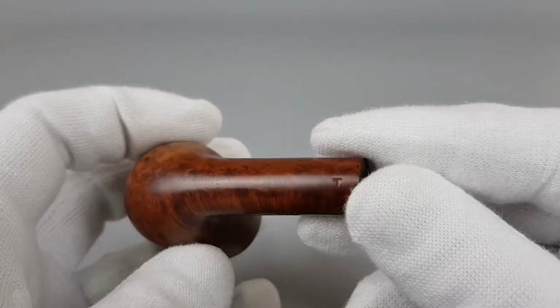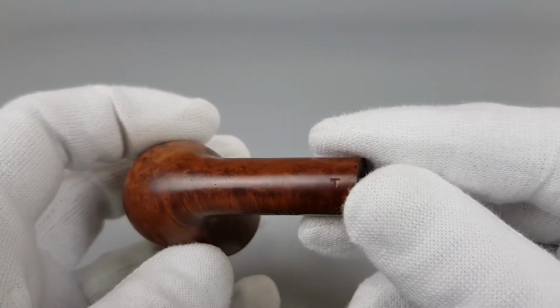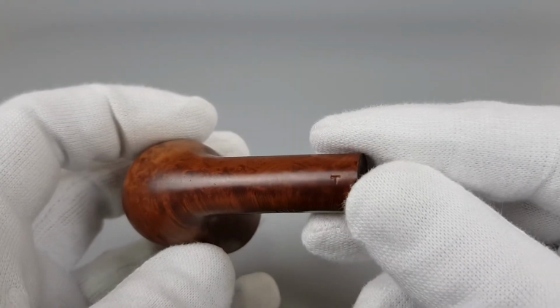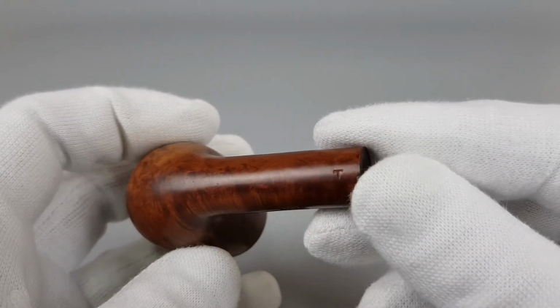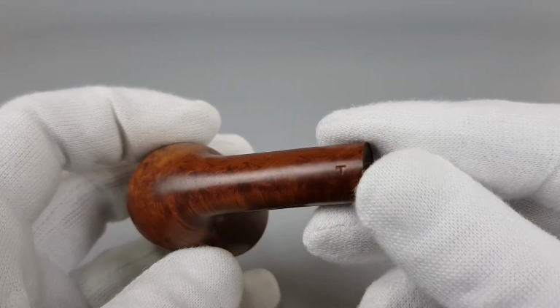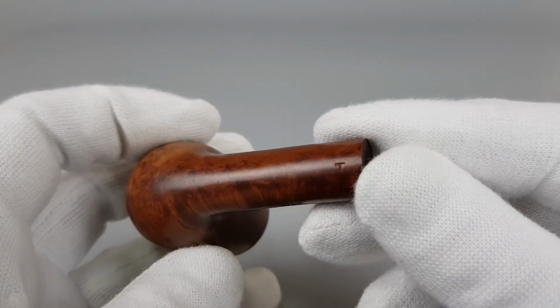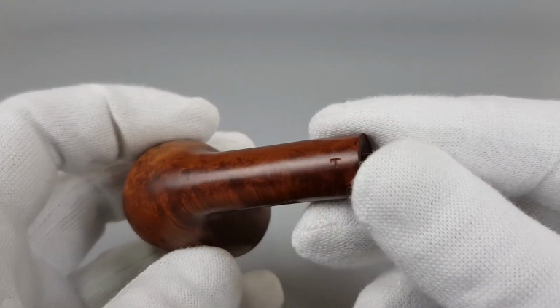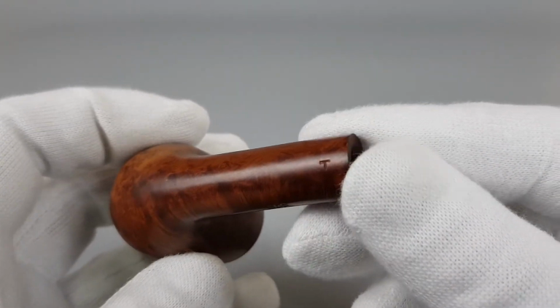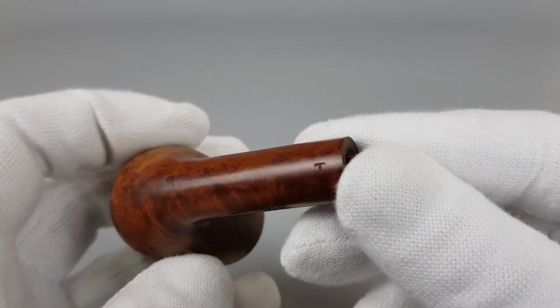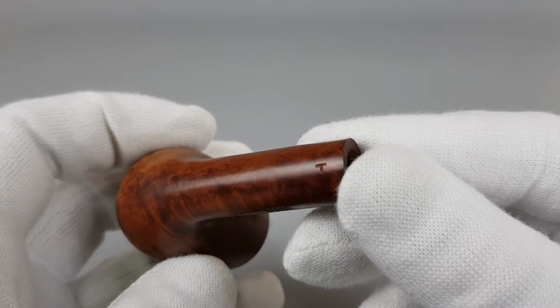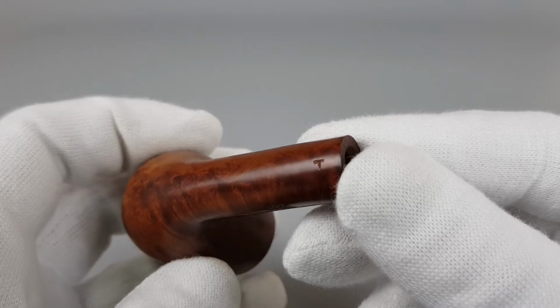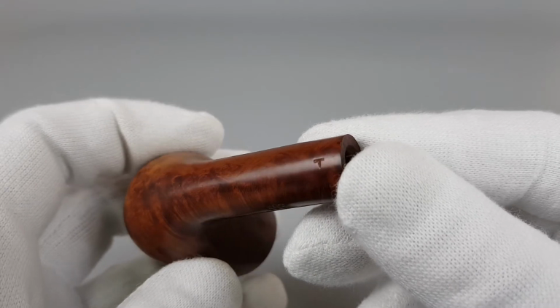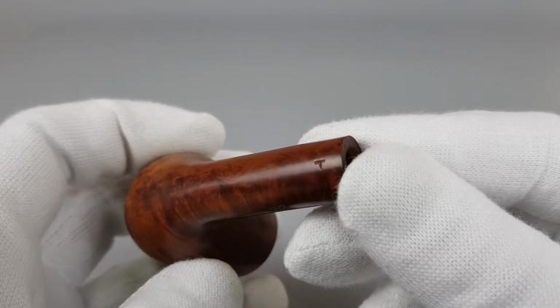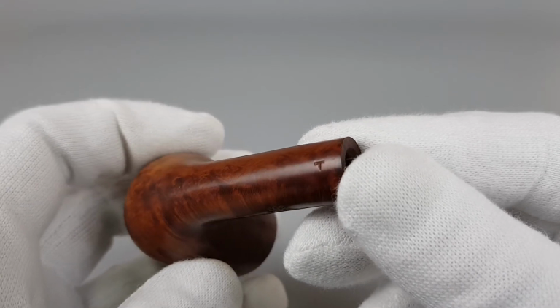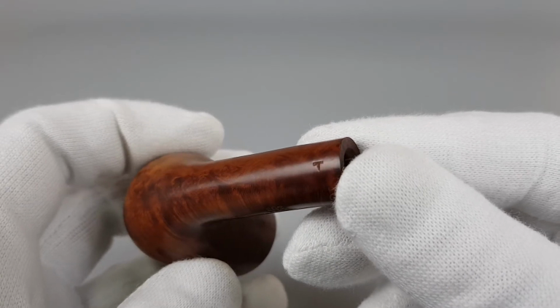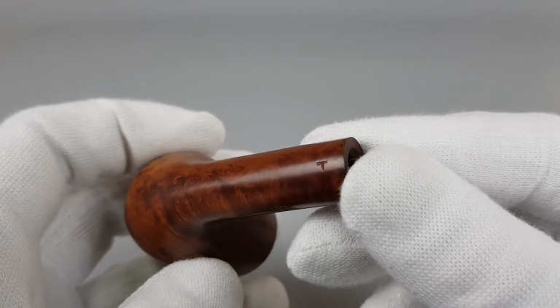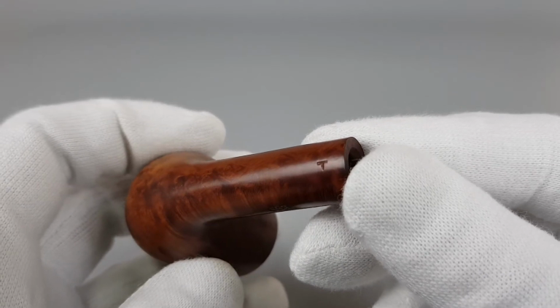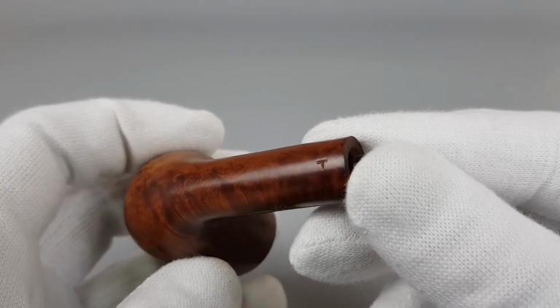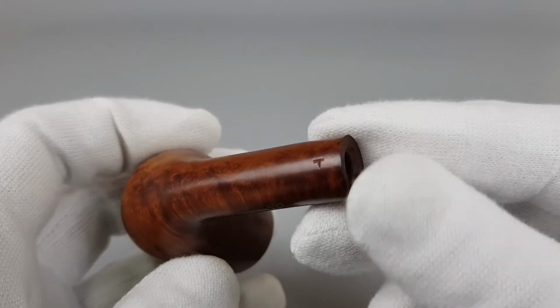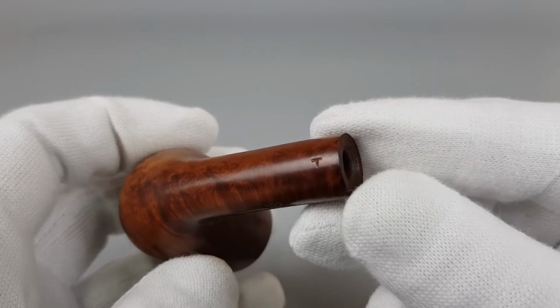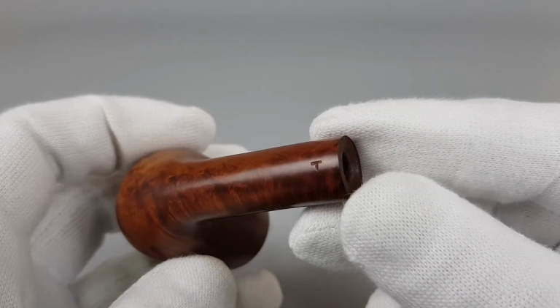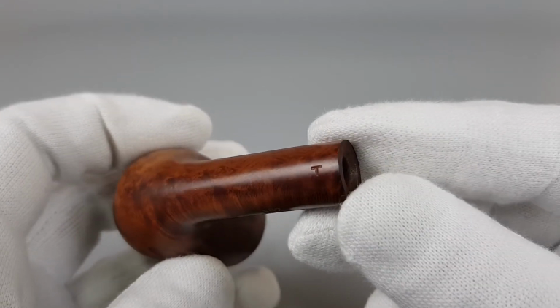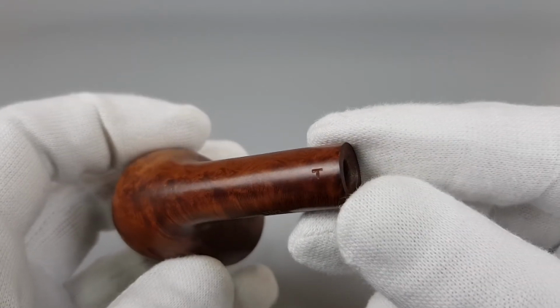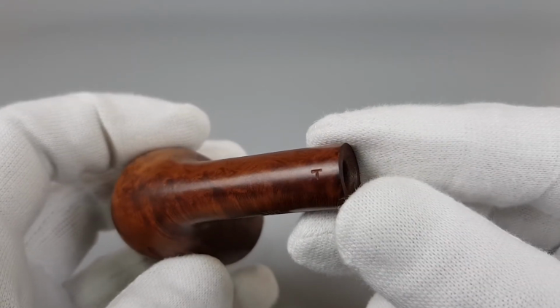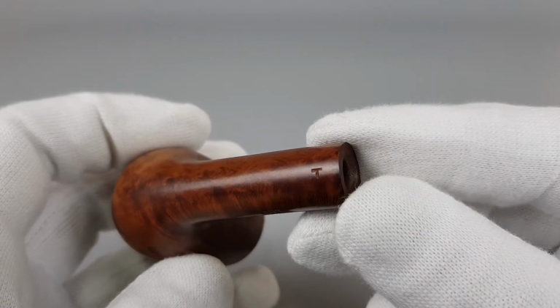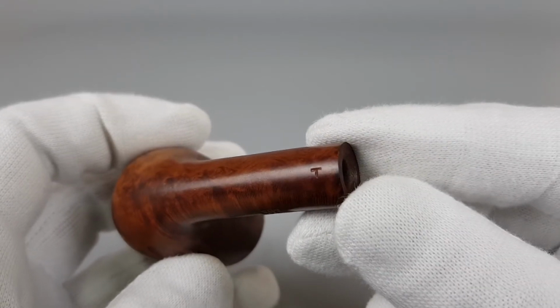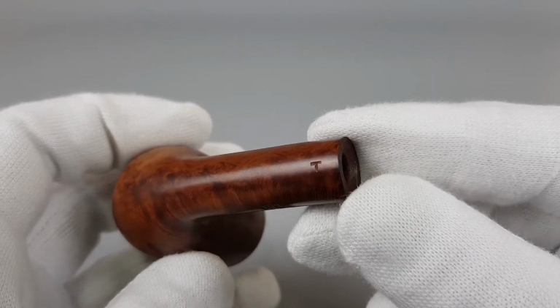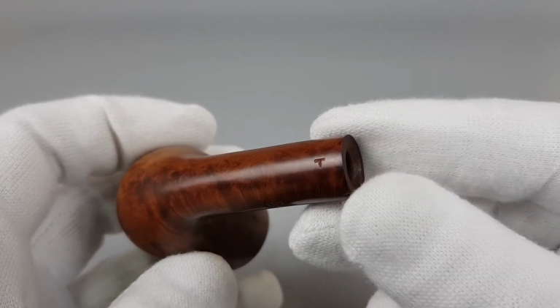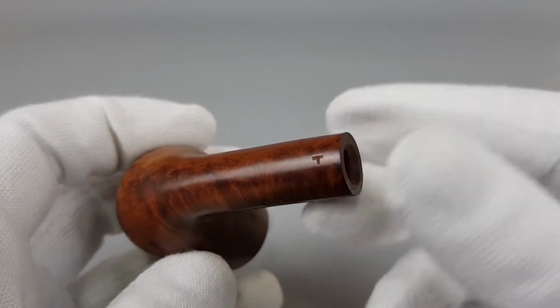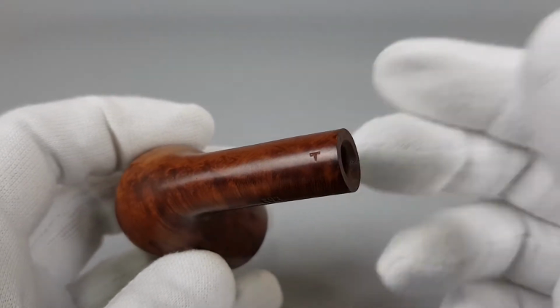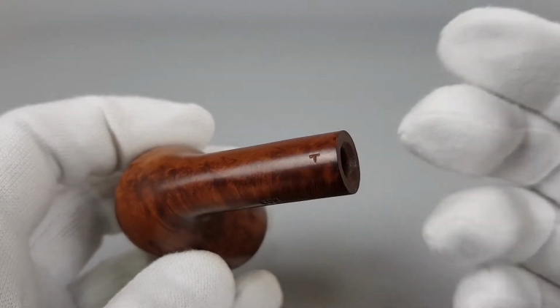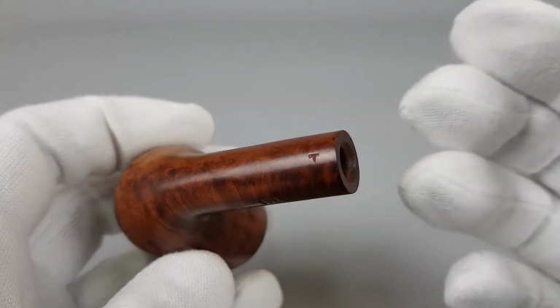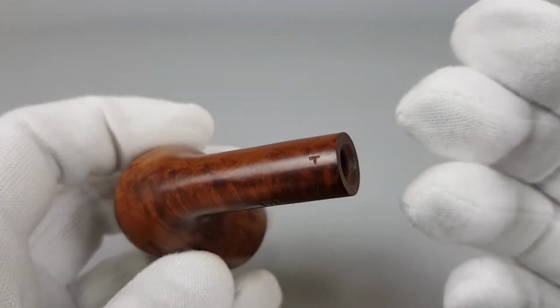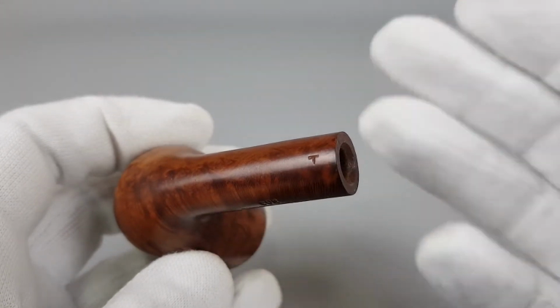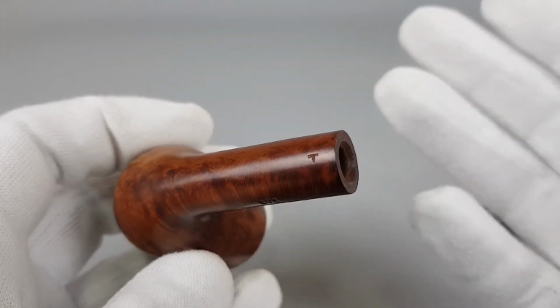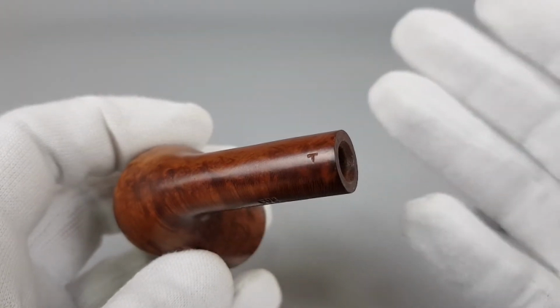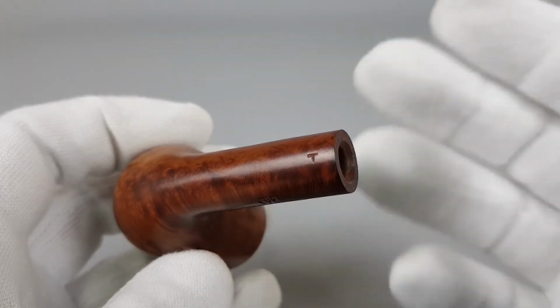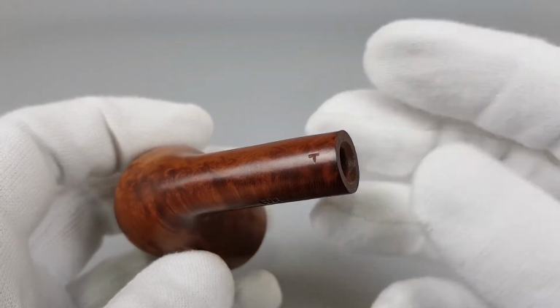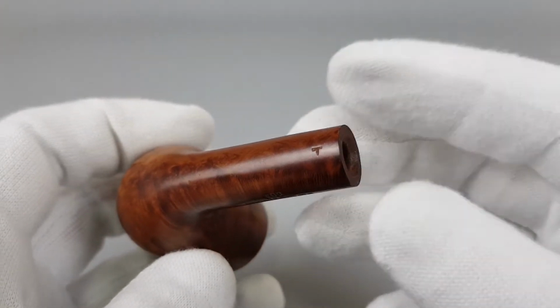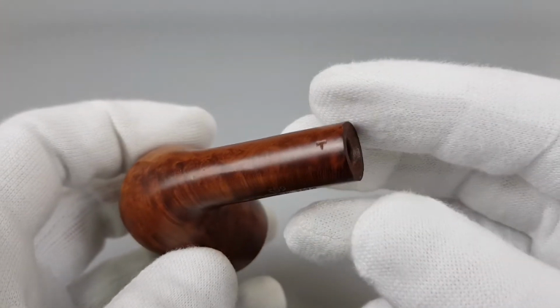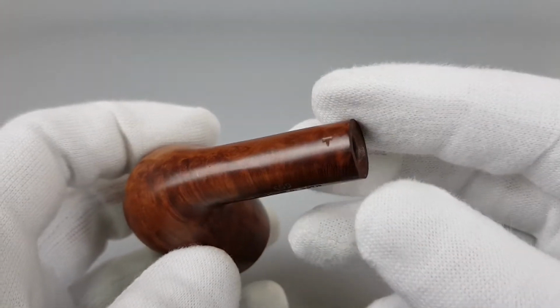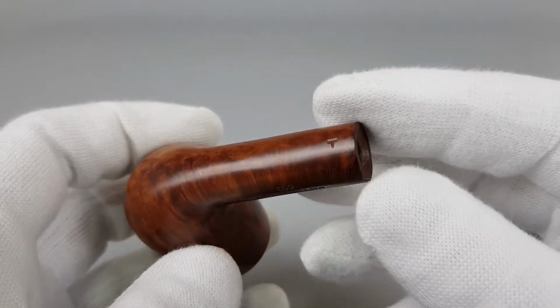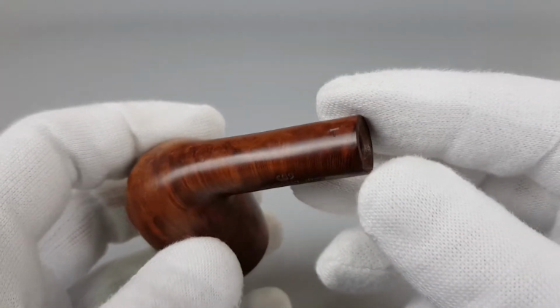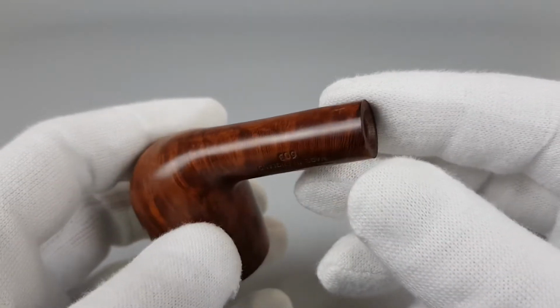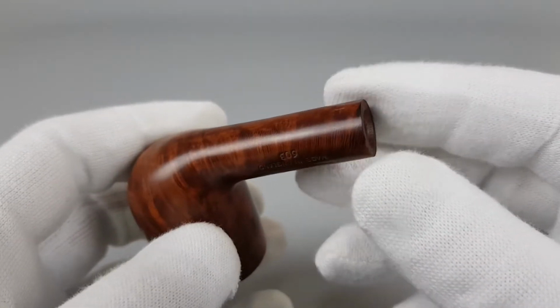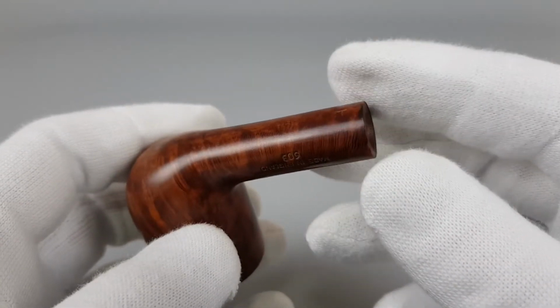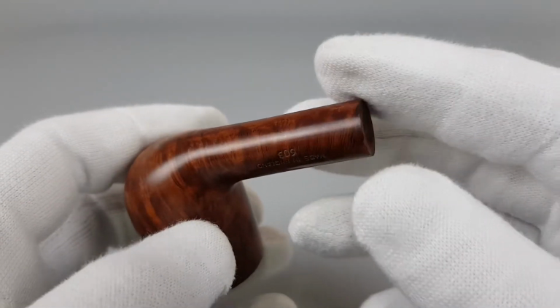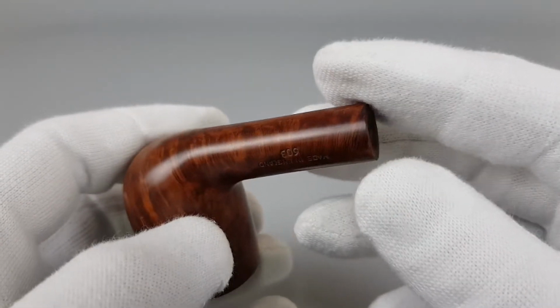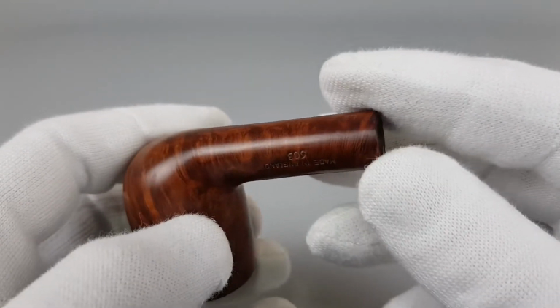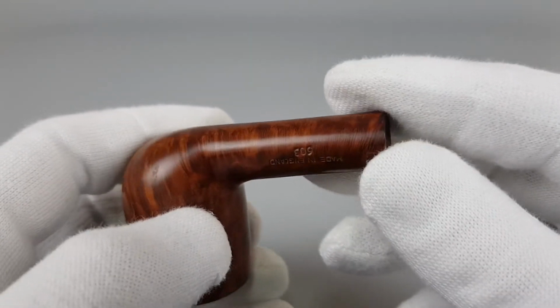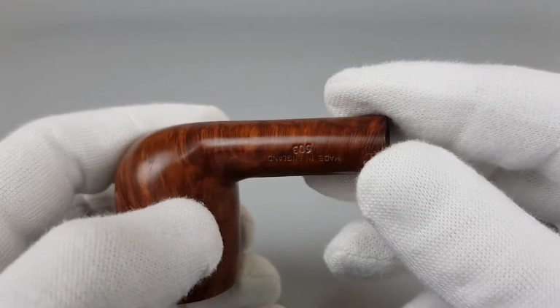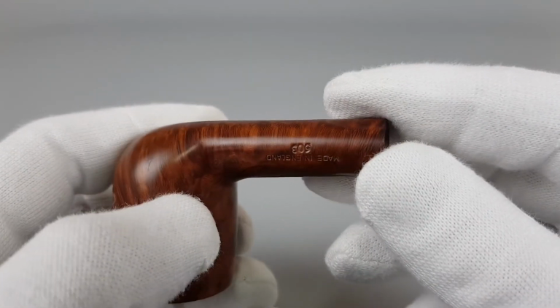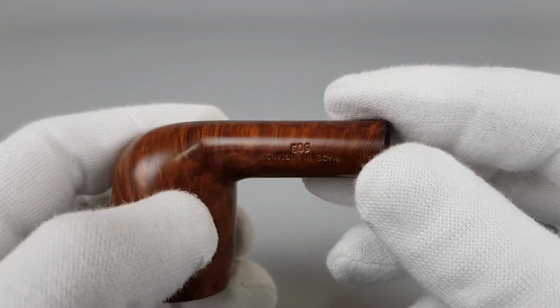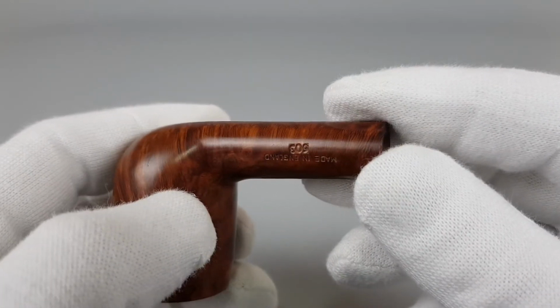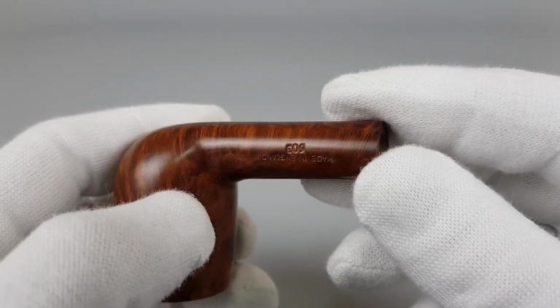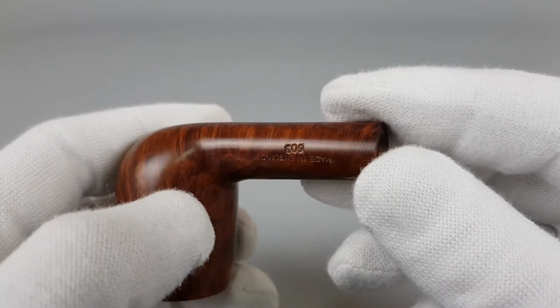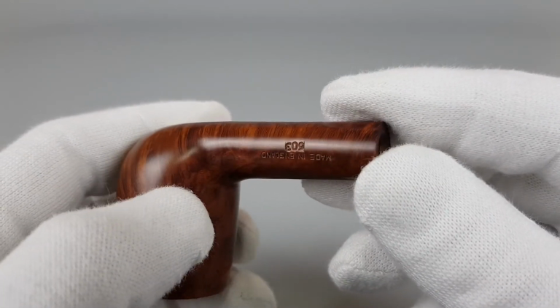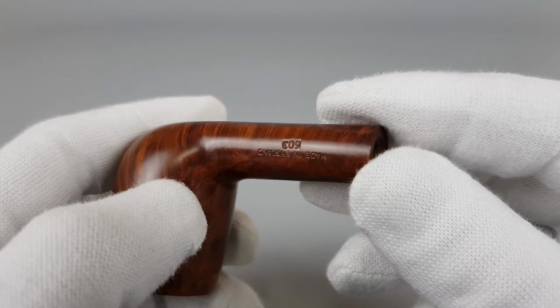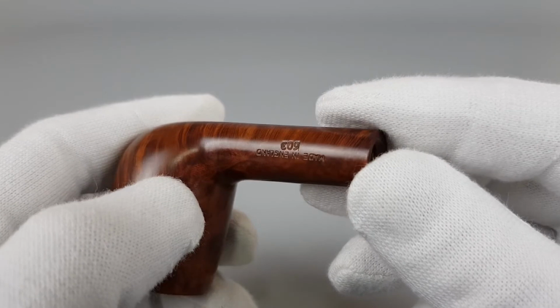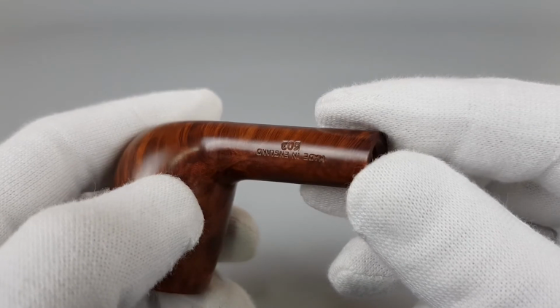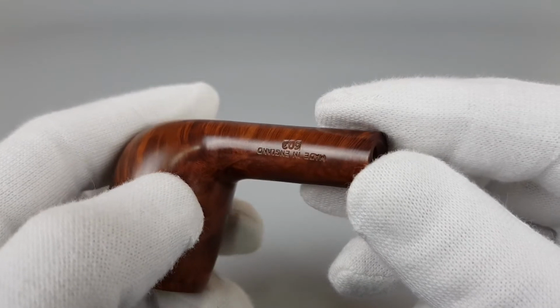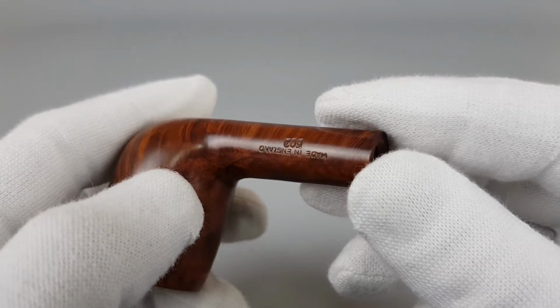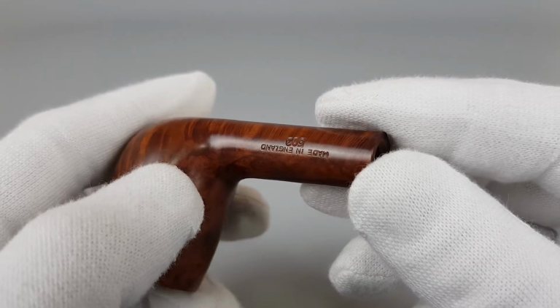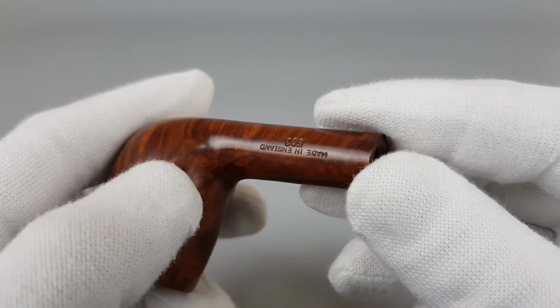I believe this is some sort of a mark — a letter T. We don't know what it stands for.